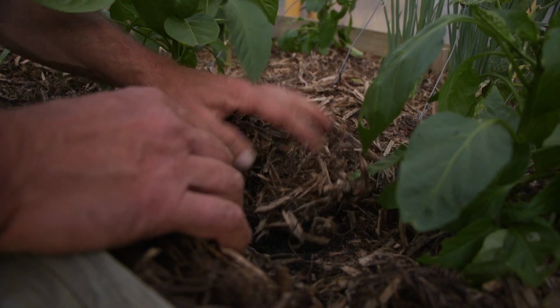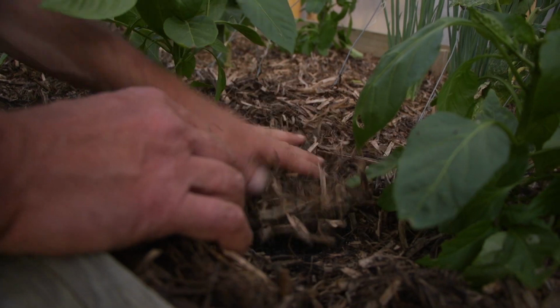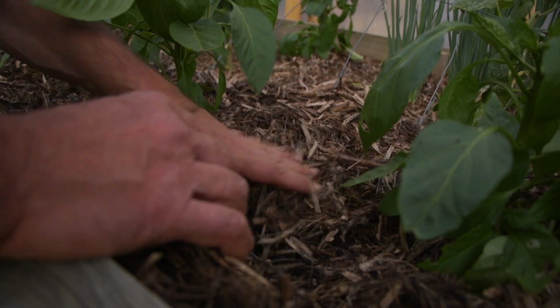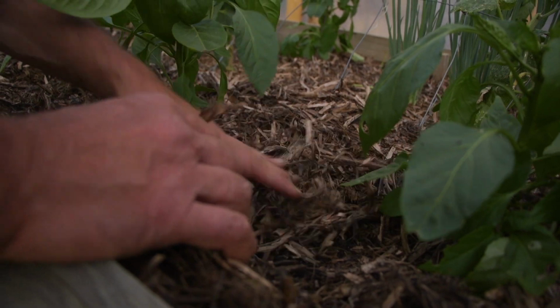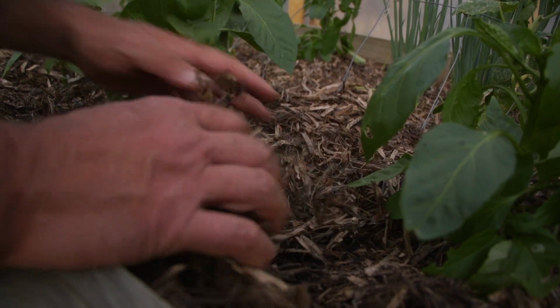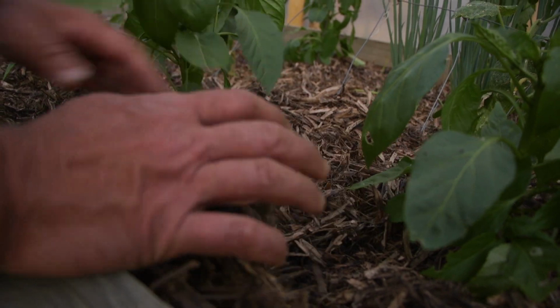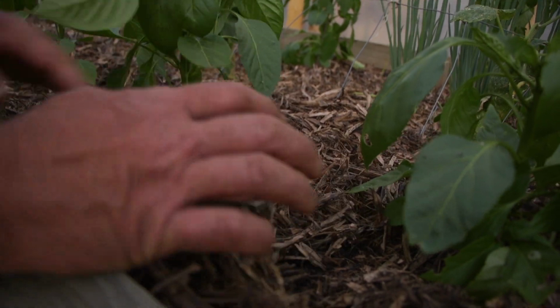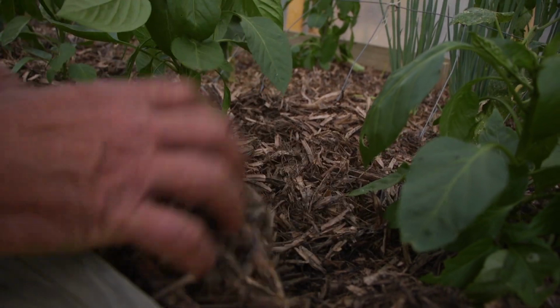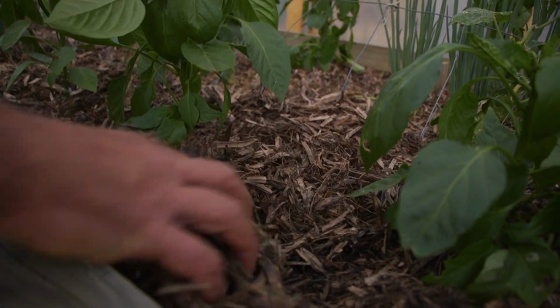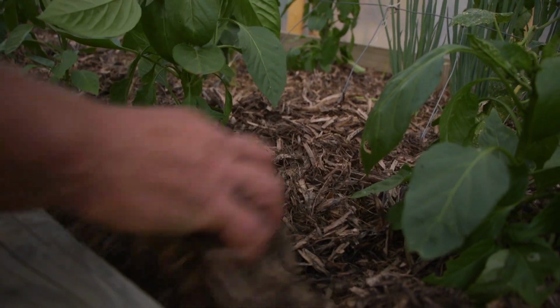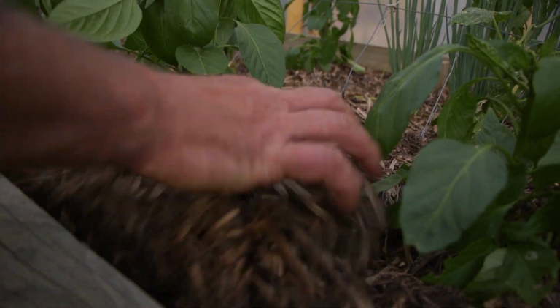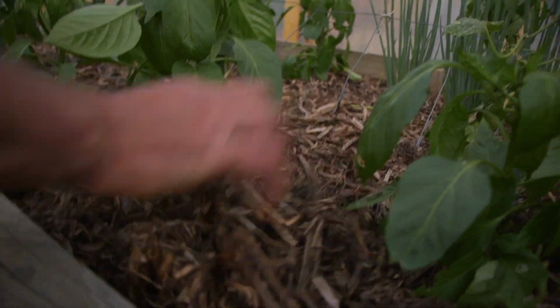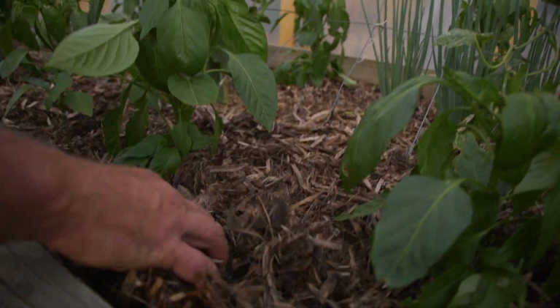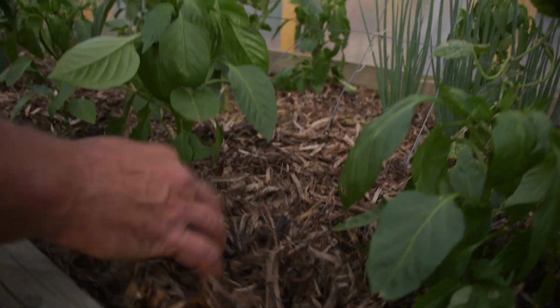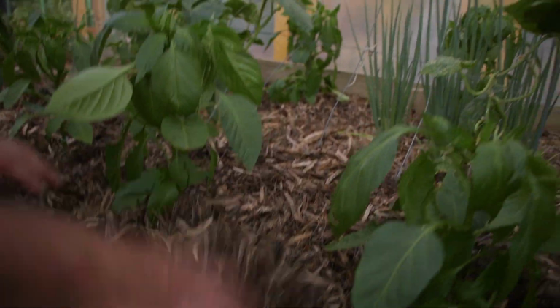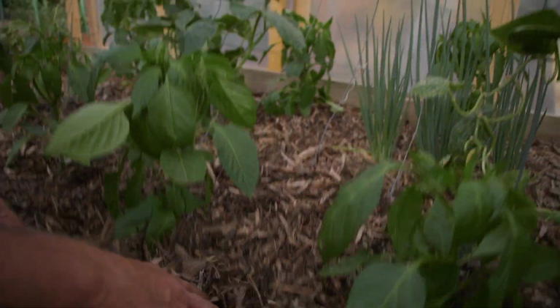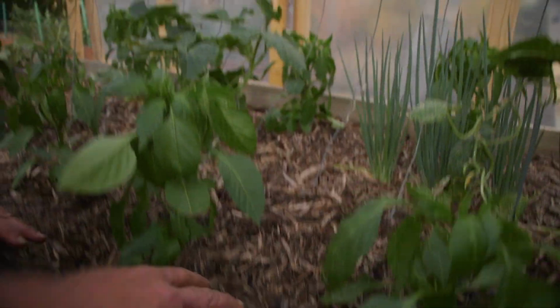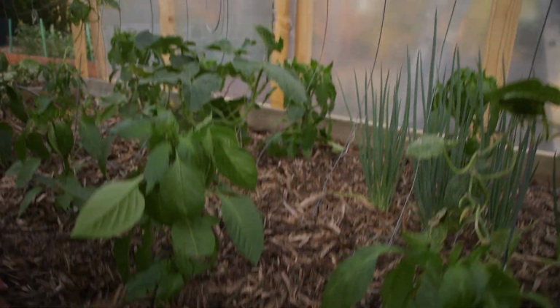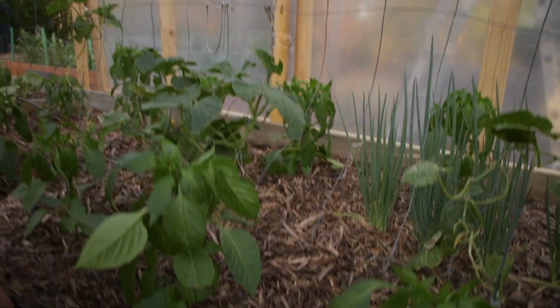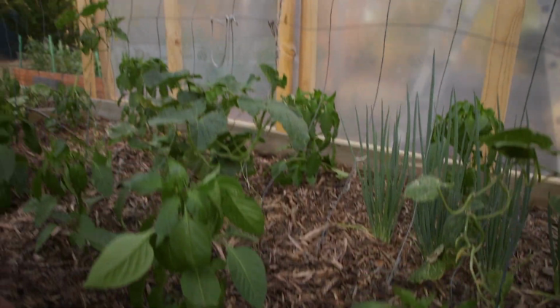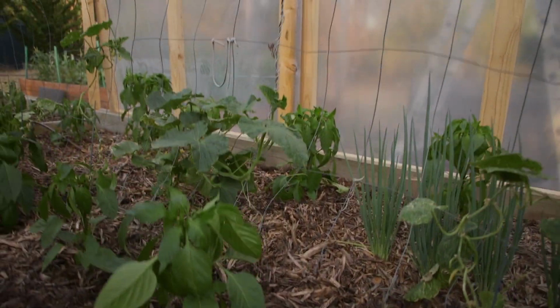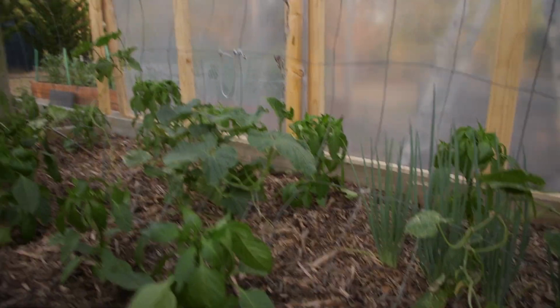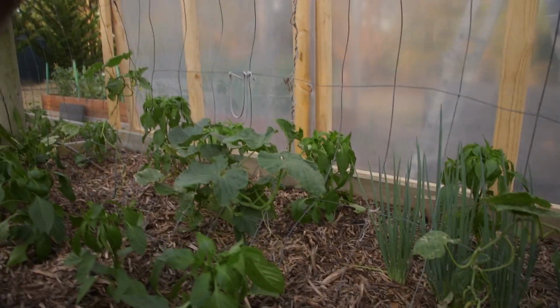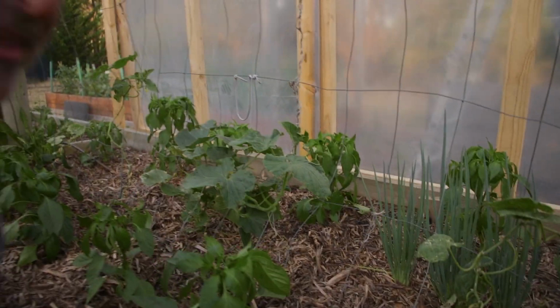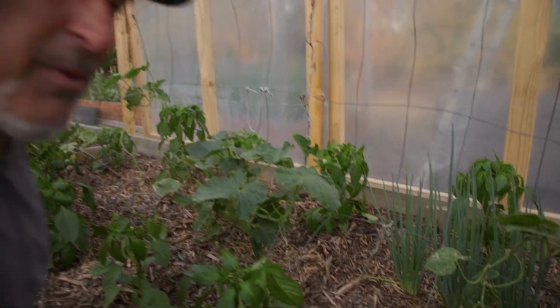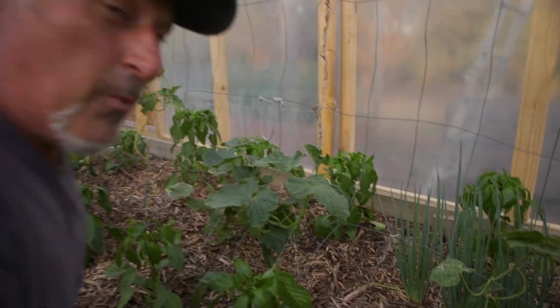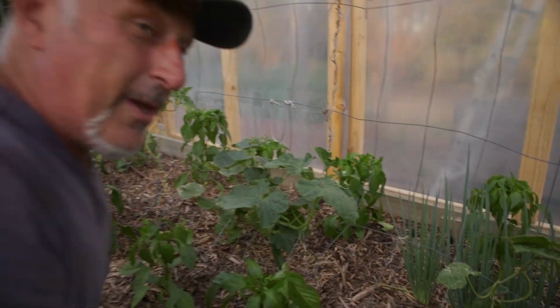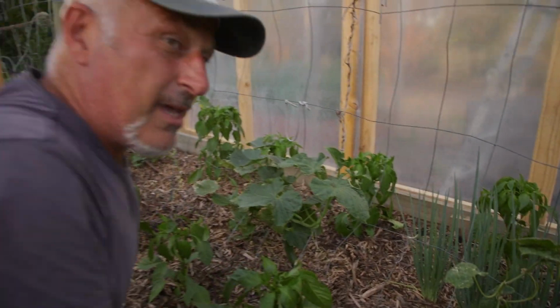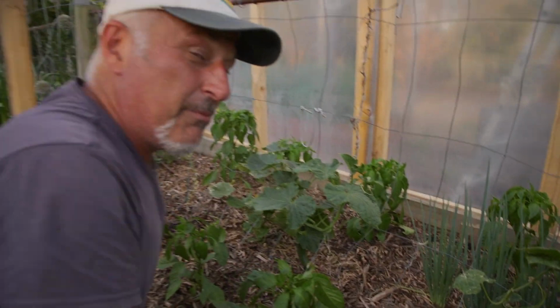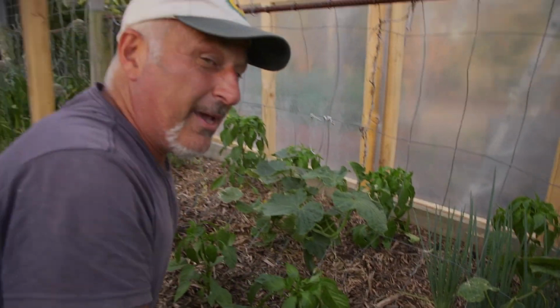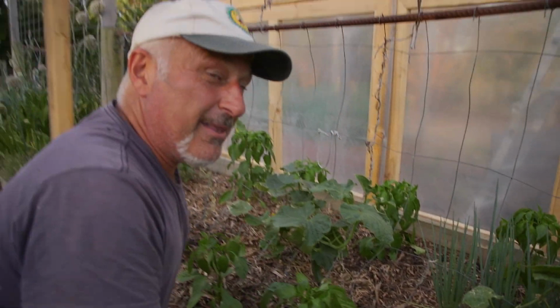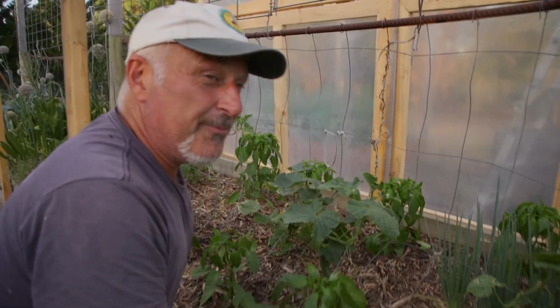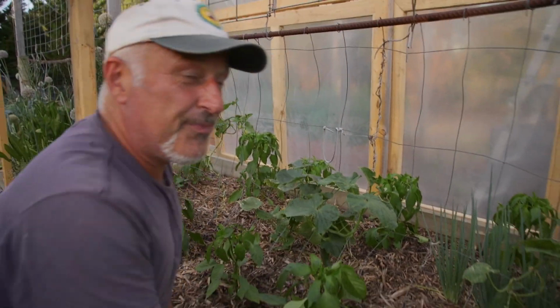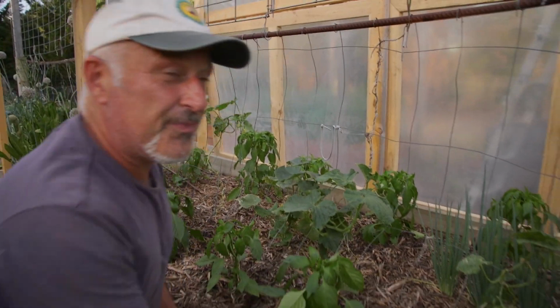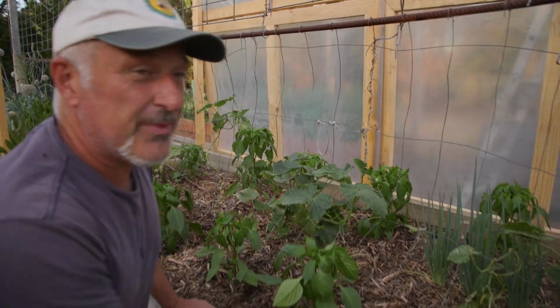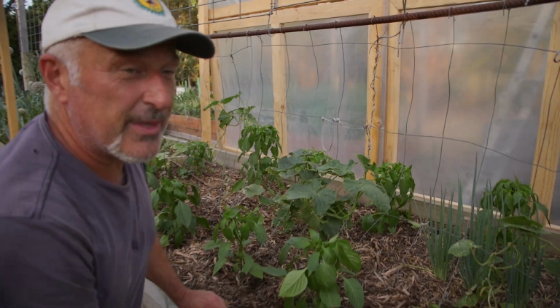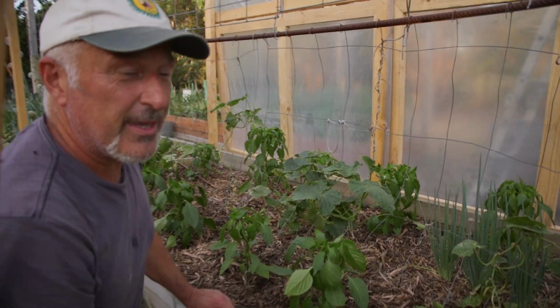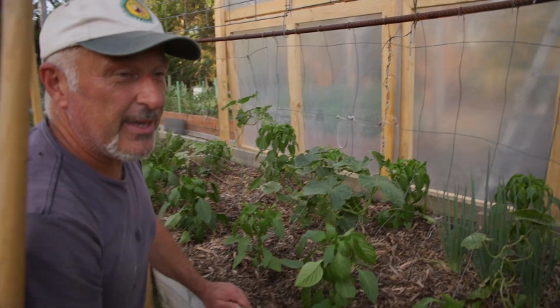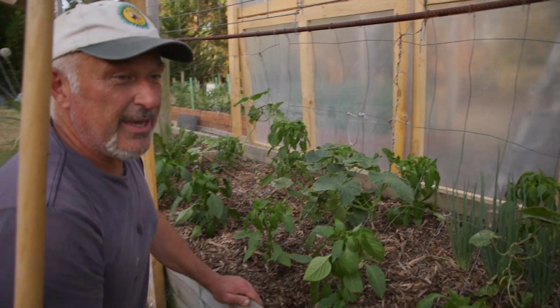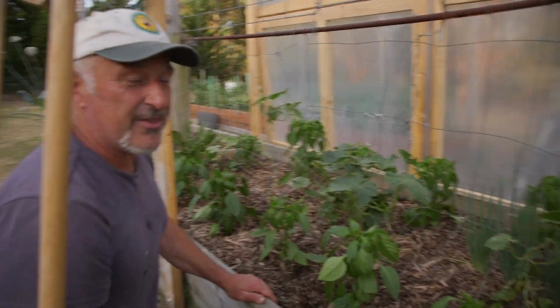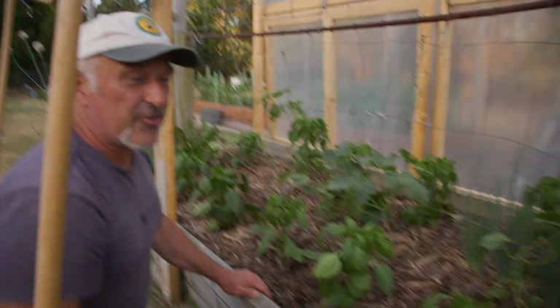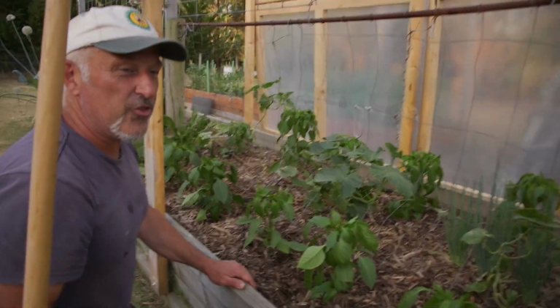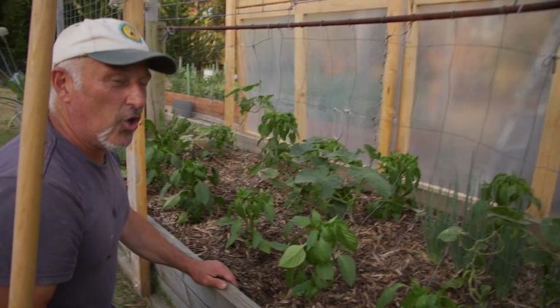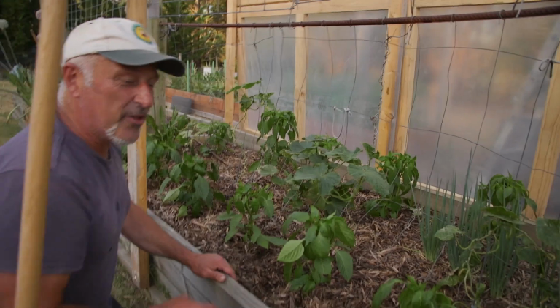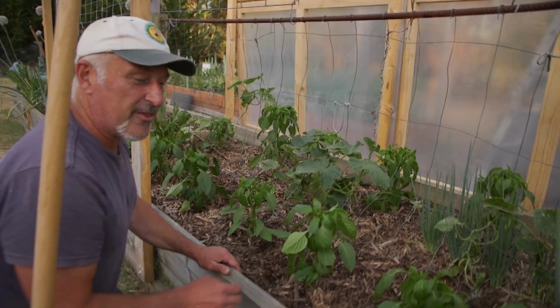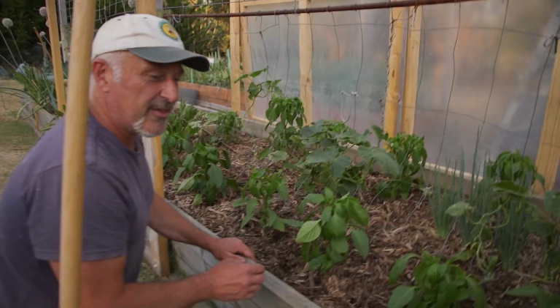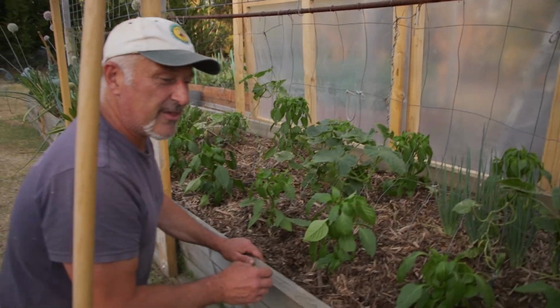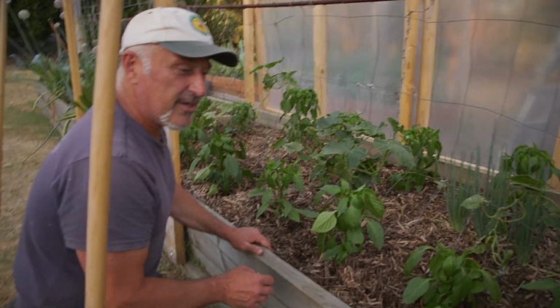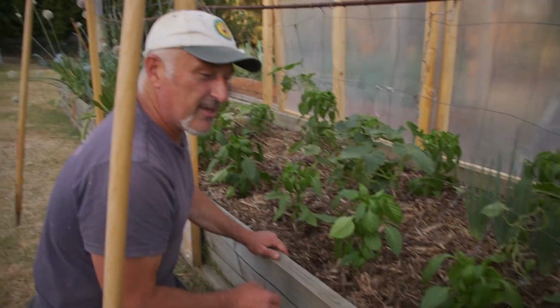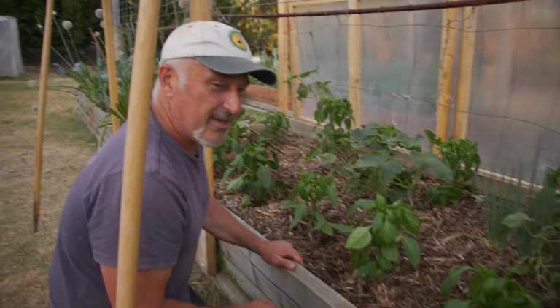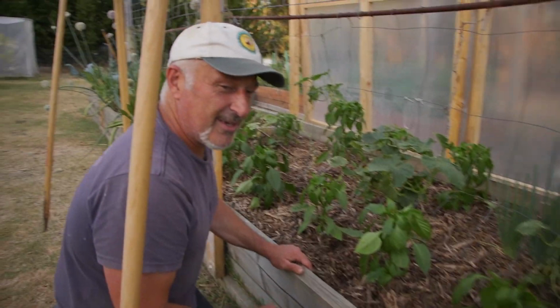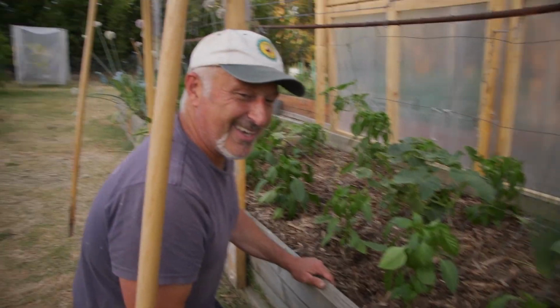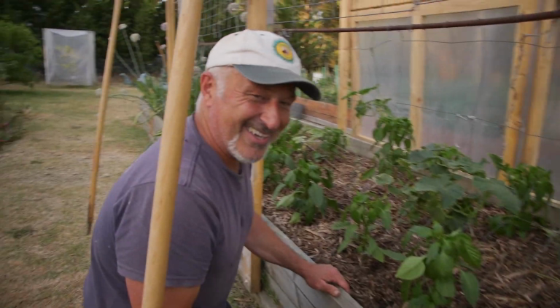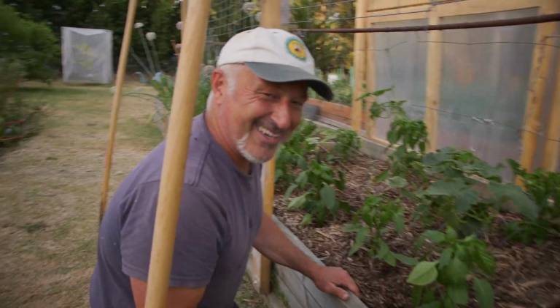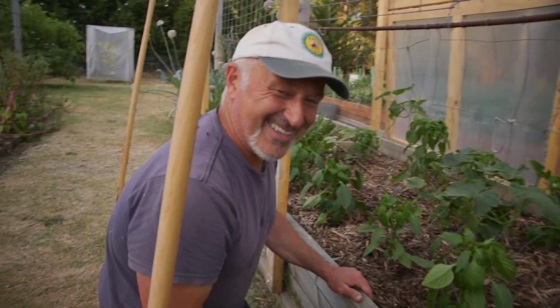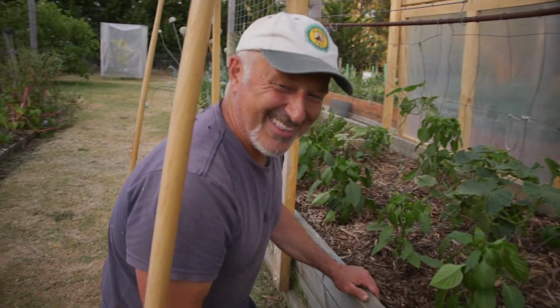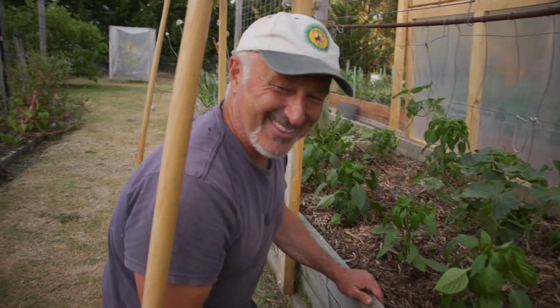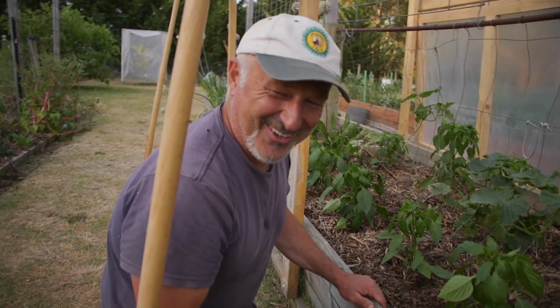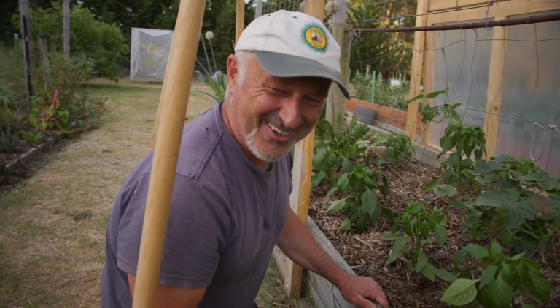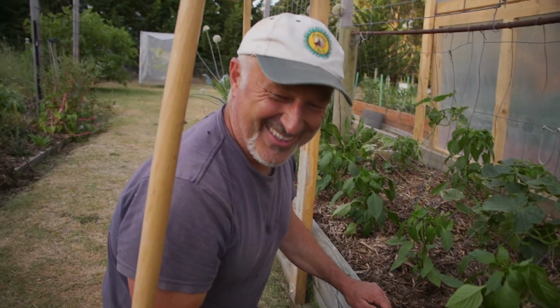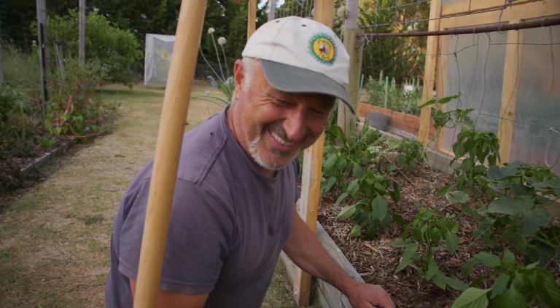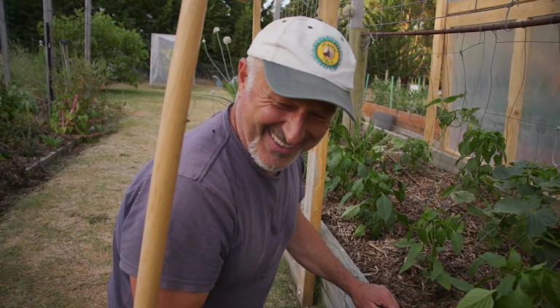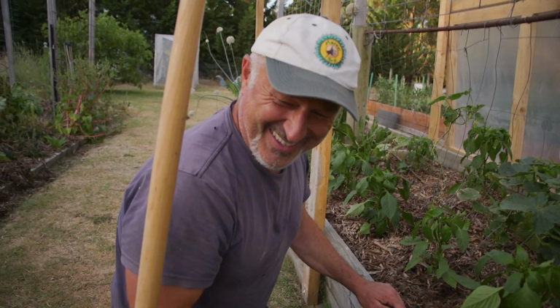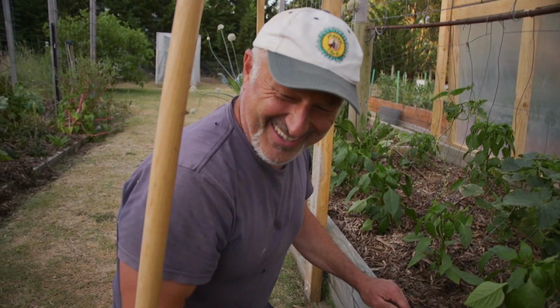Oh look at that, we even got a worm in there! We scored one. What I have to tell you about this garden bed is that it's a semi-wicking bed.